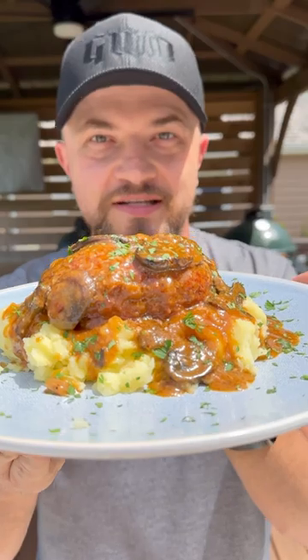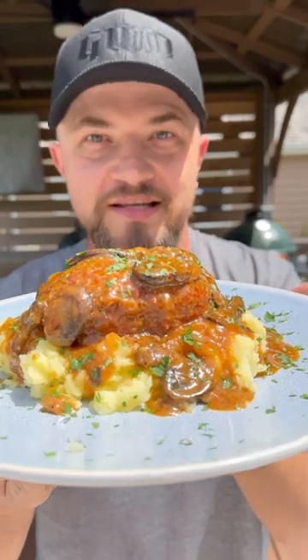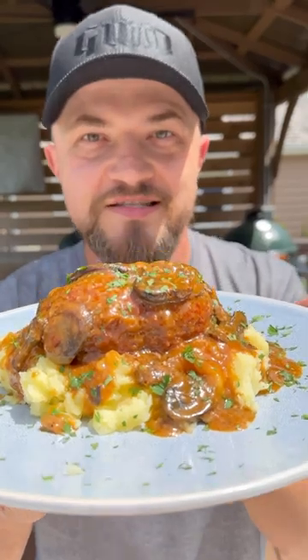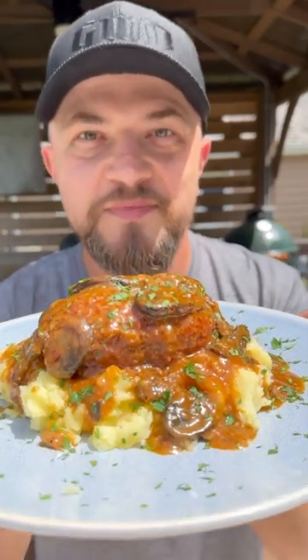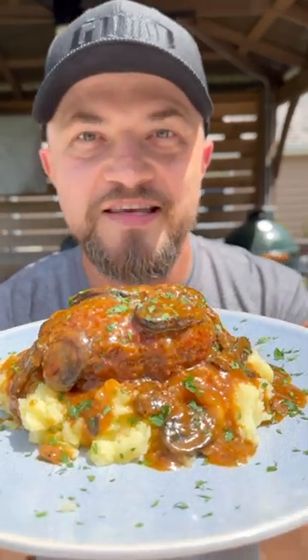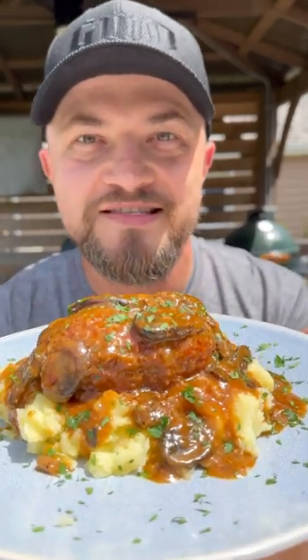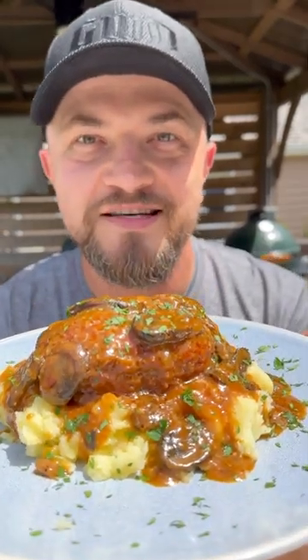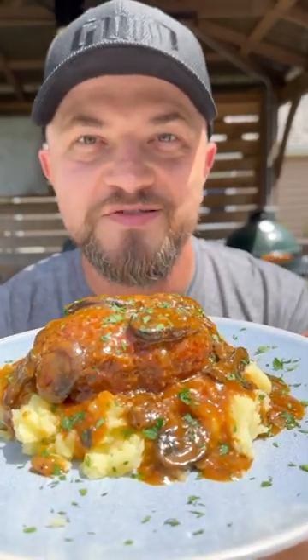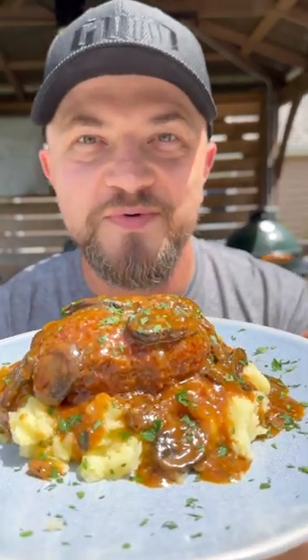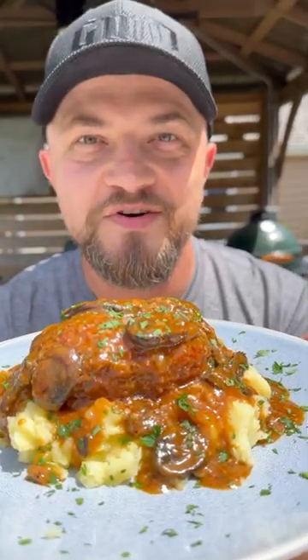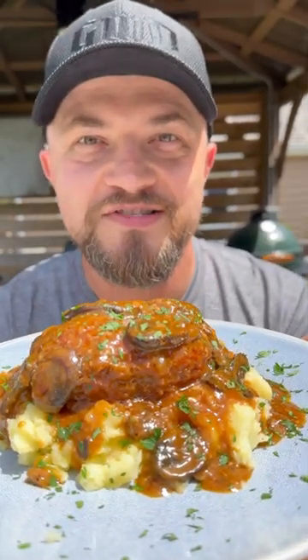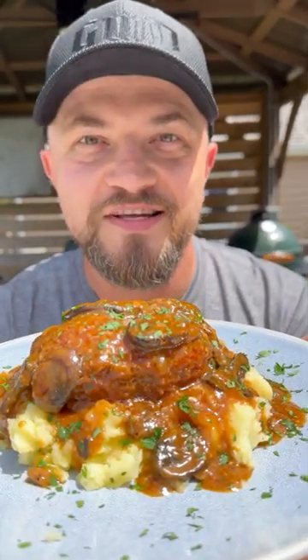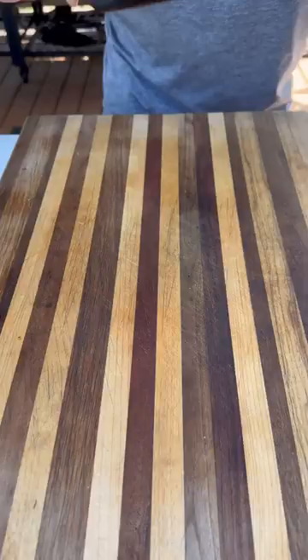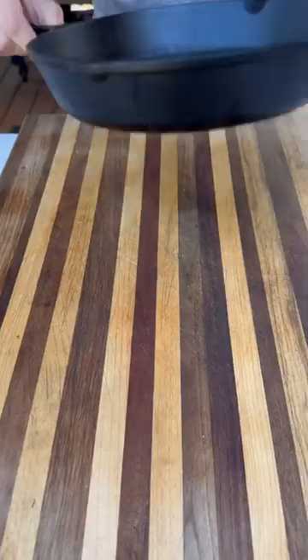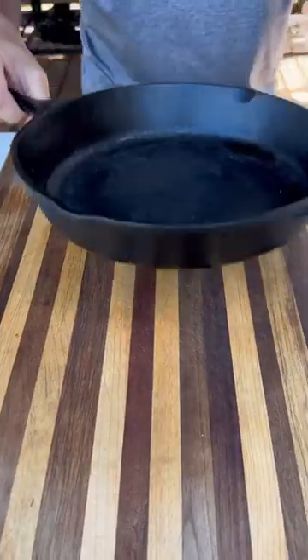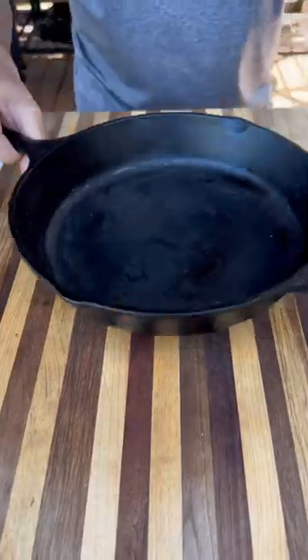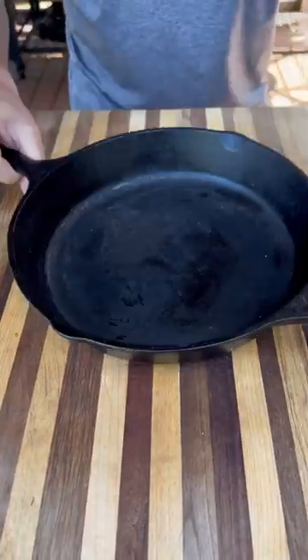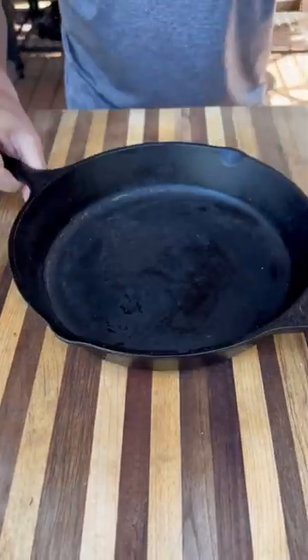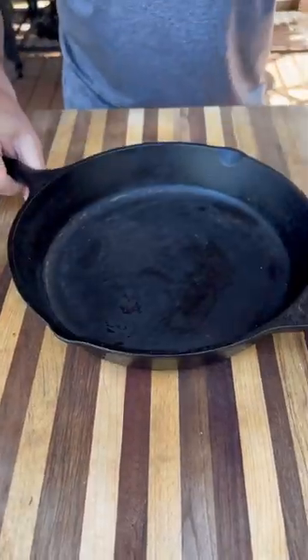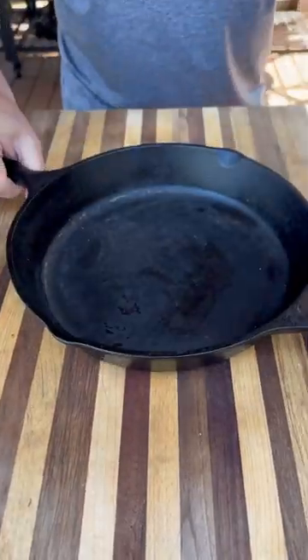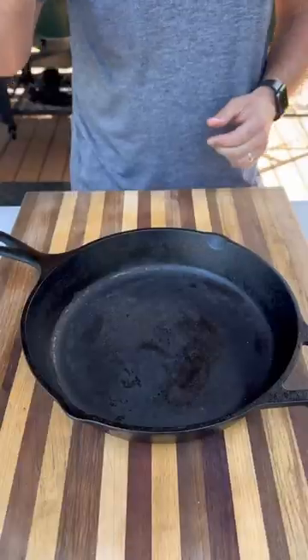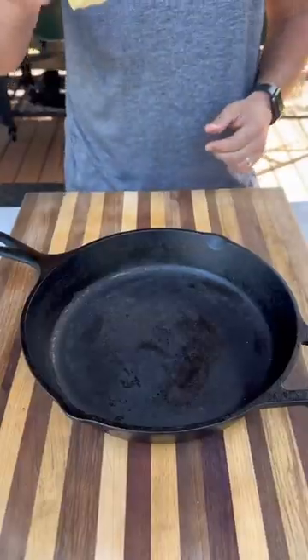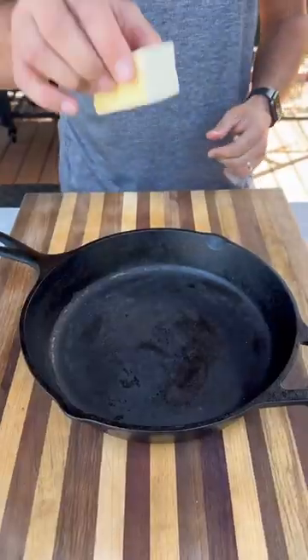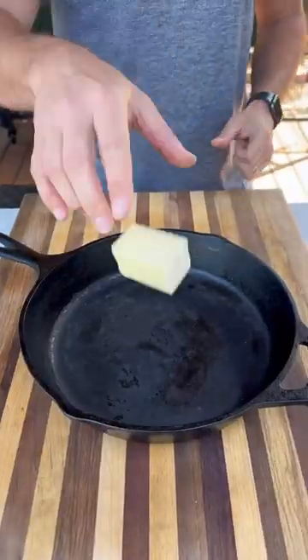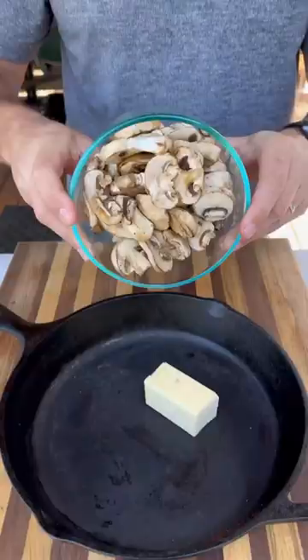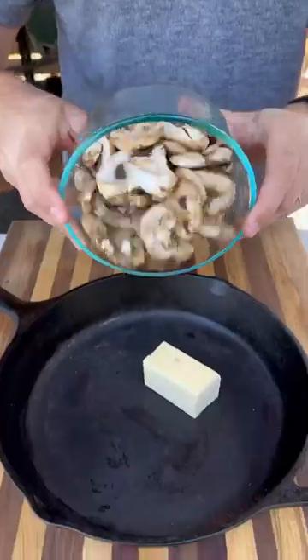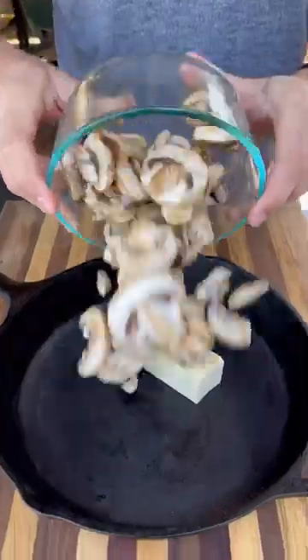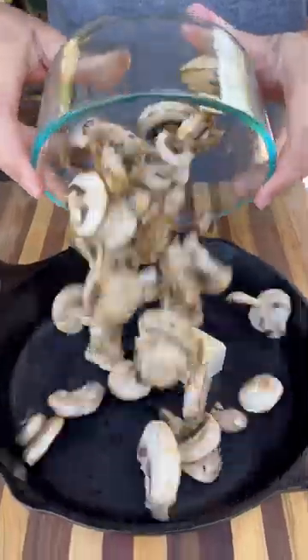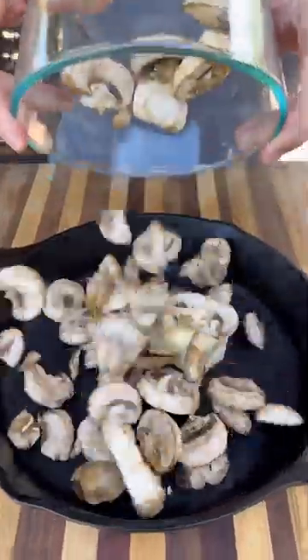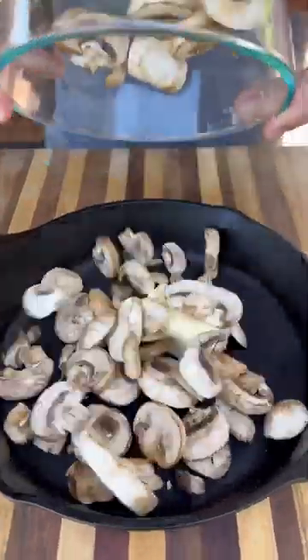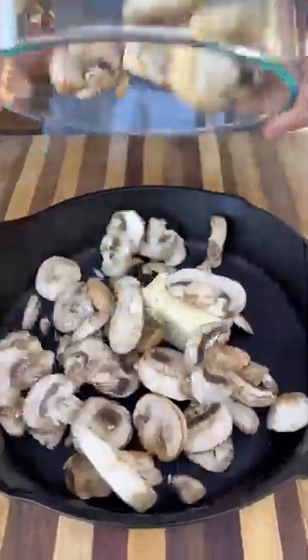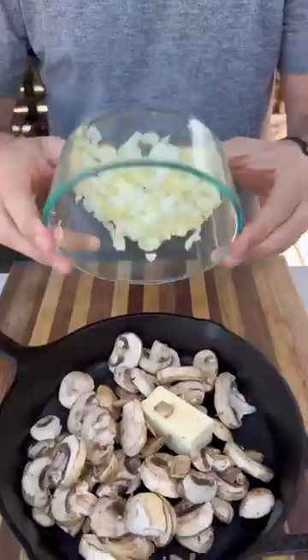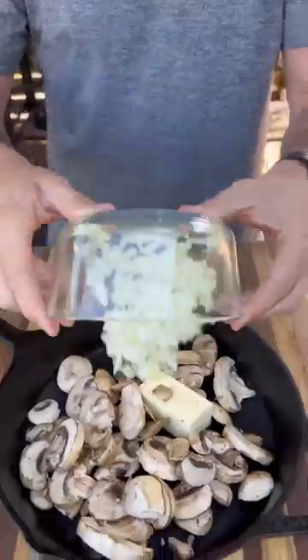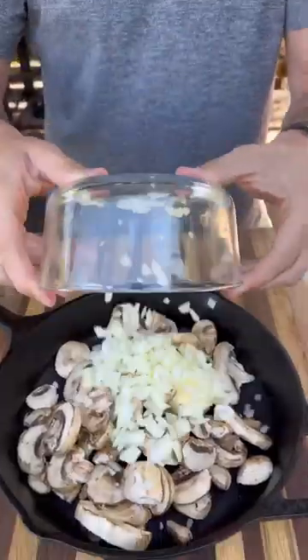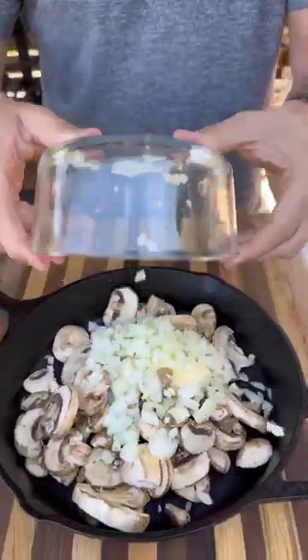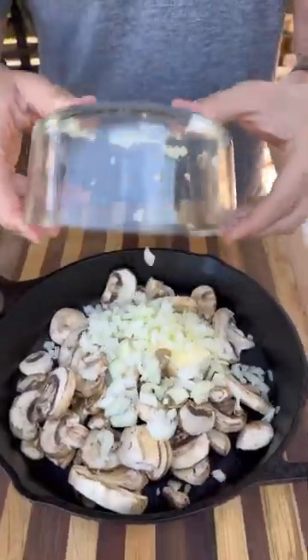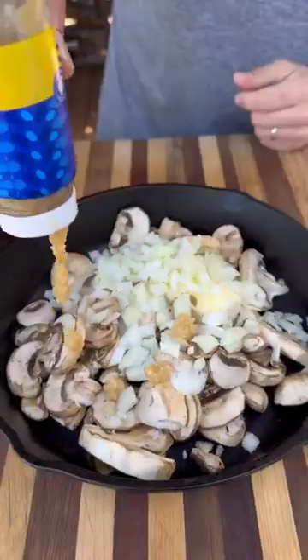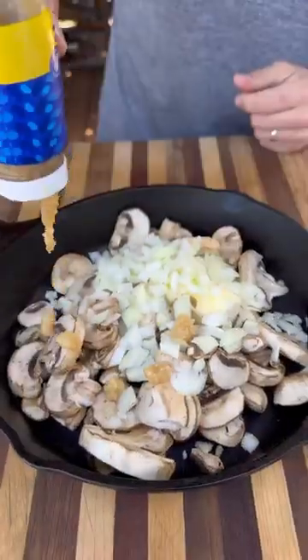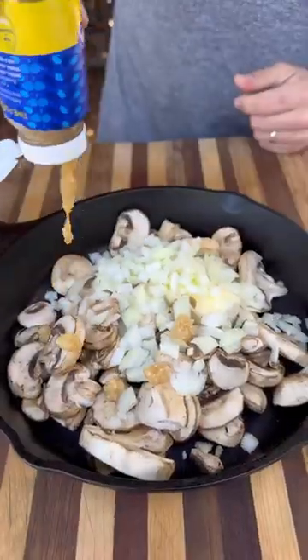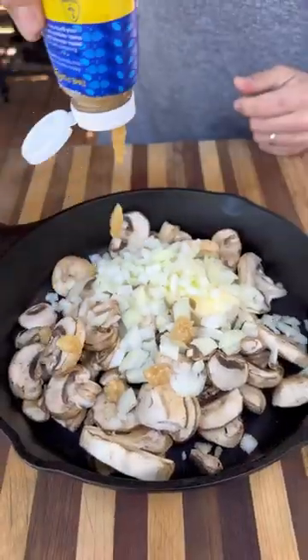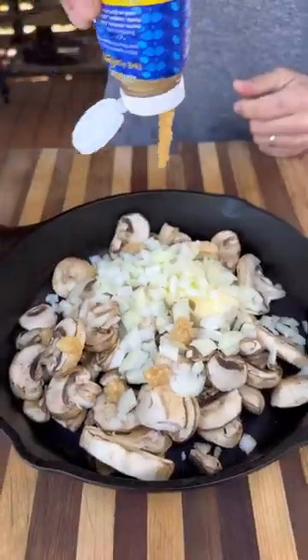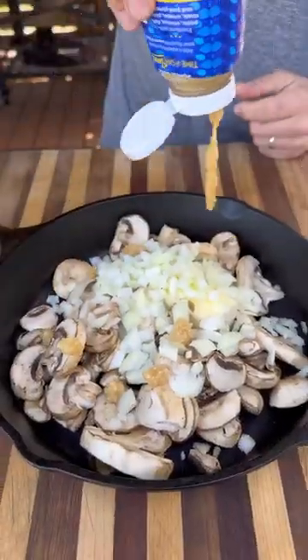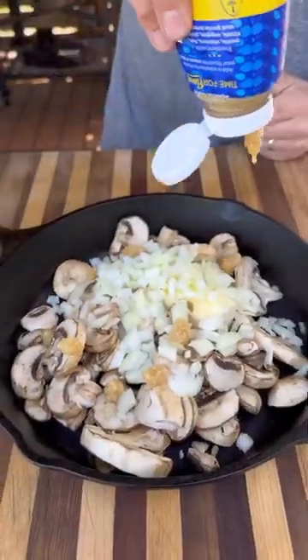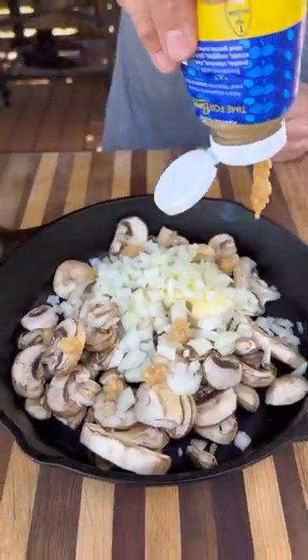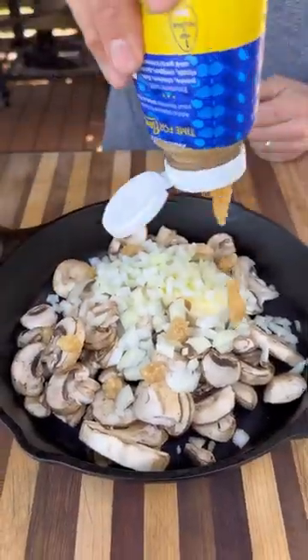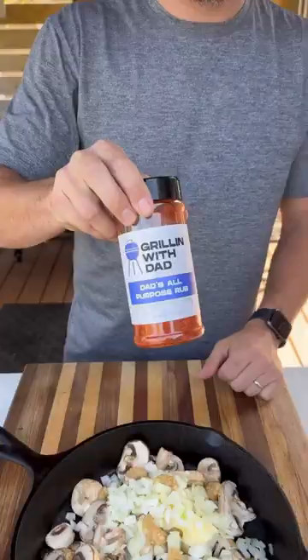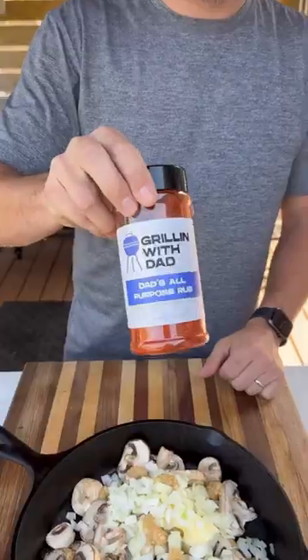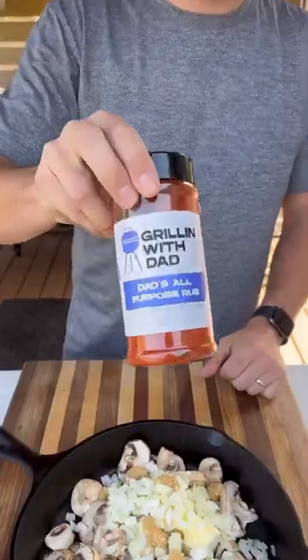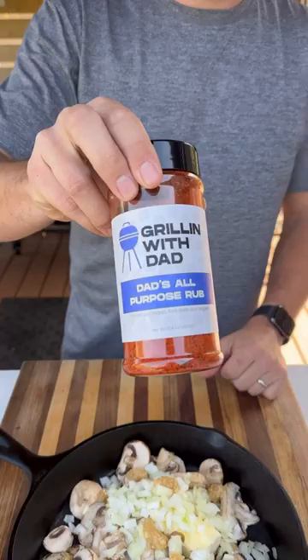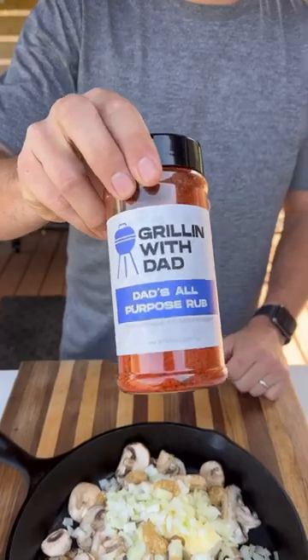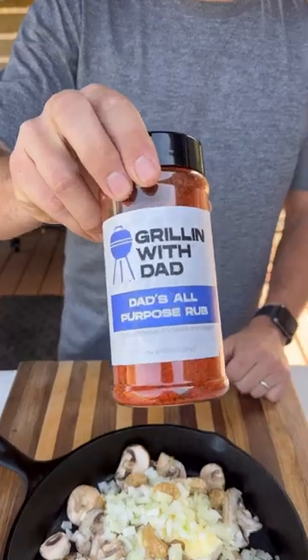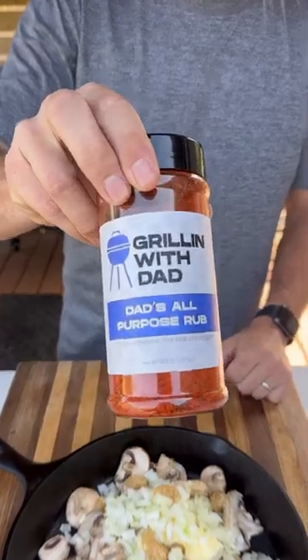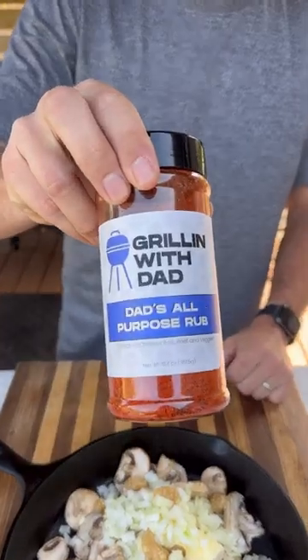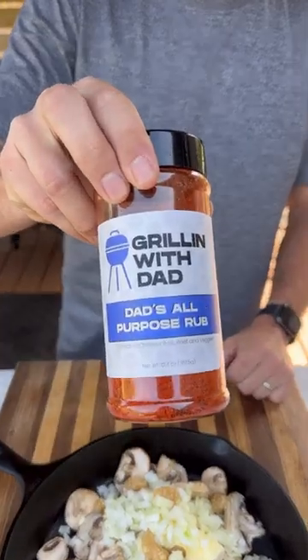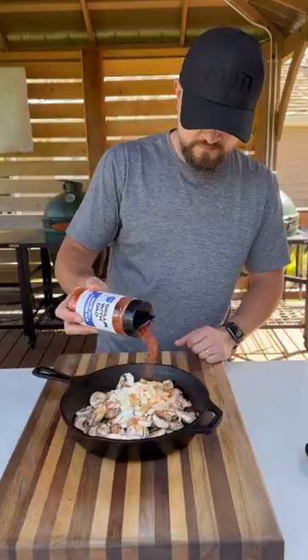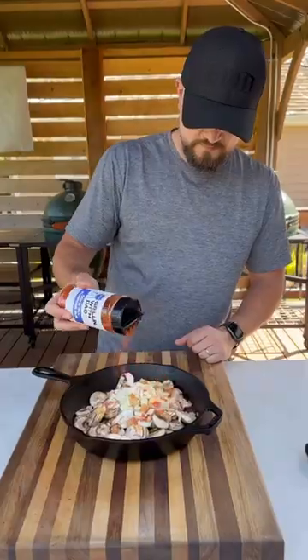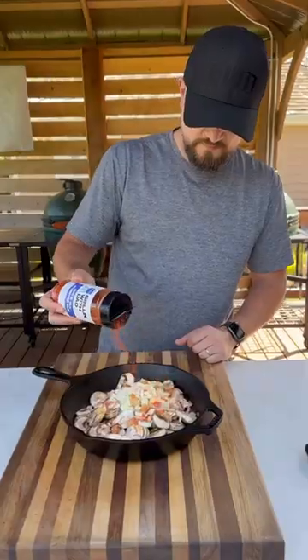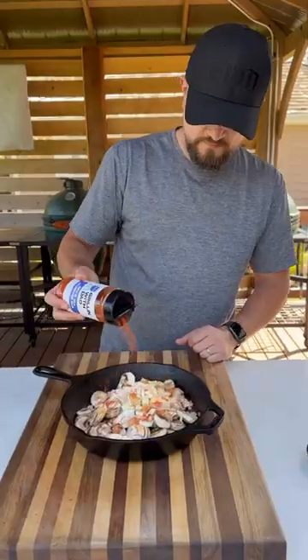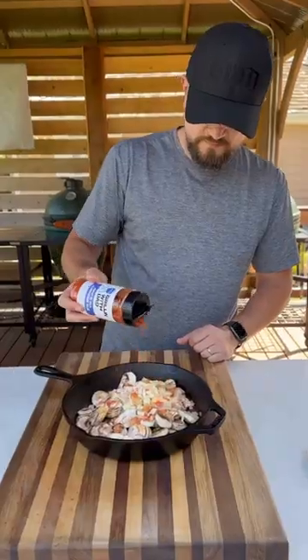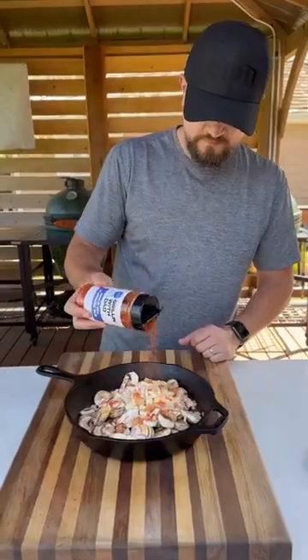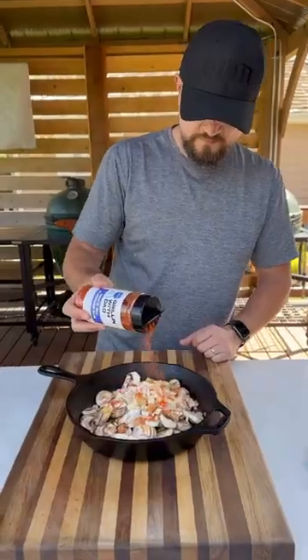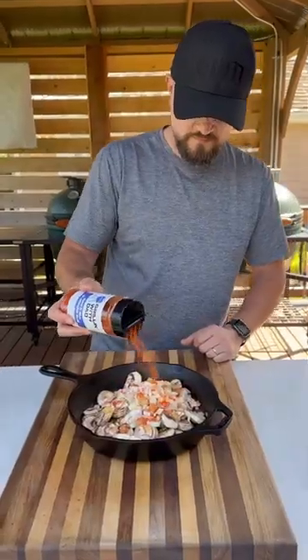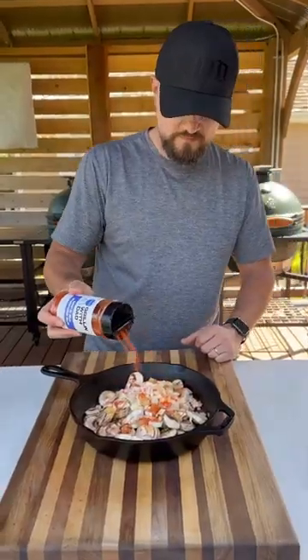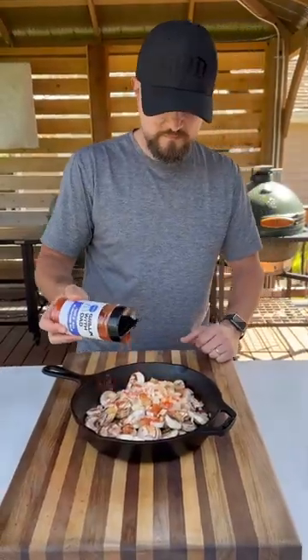Let's make Salisbury steak. Growing up, I used to eat Salisbury steak all the time in the school cafeteria. Let's try to do it at home and on the grill.